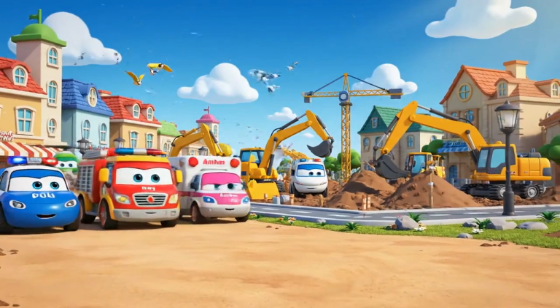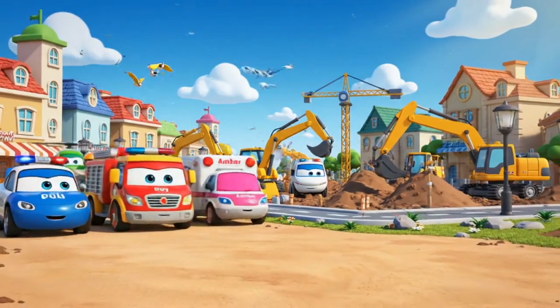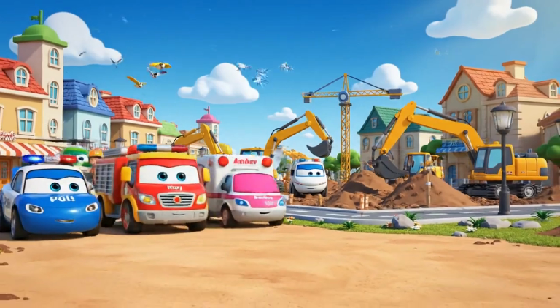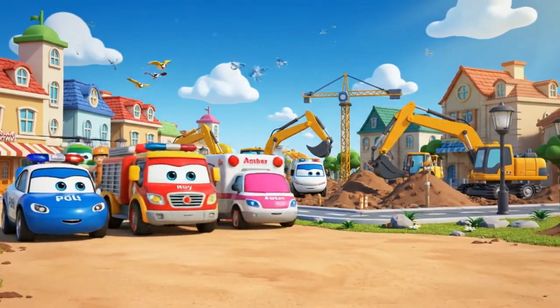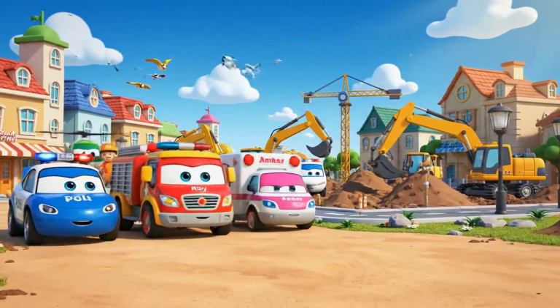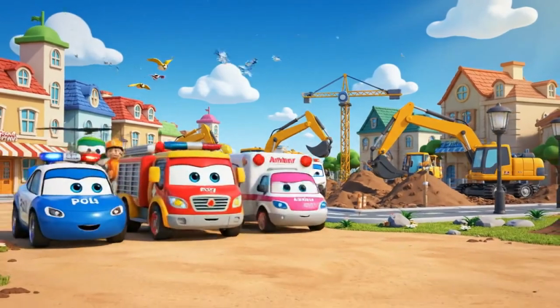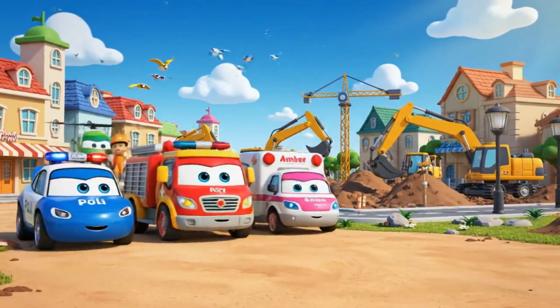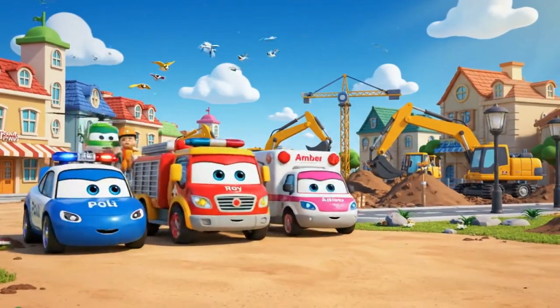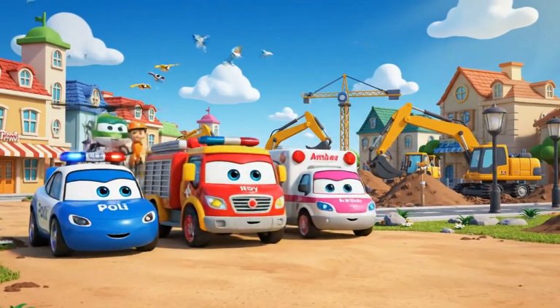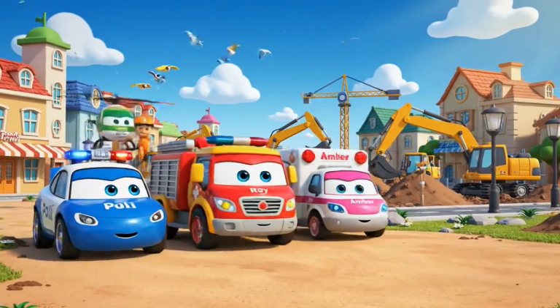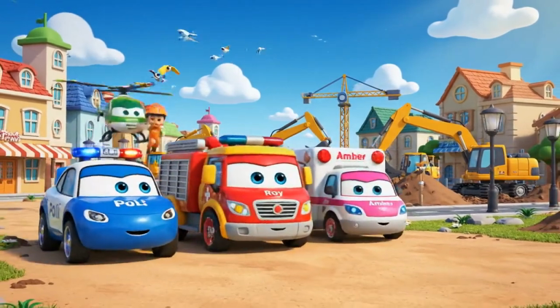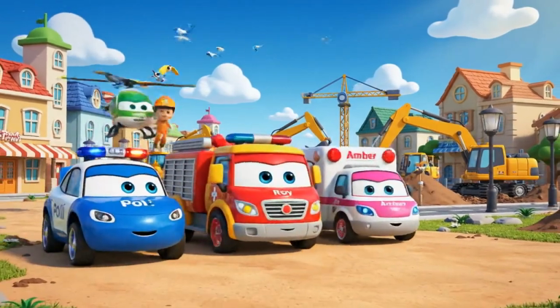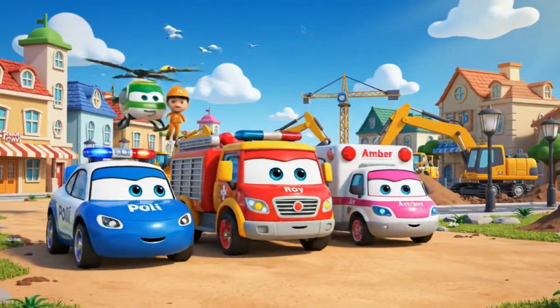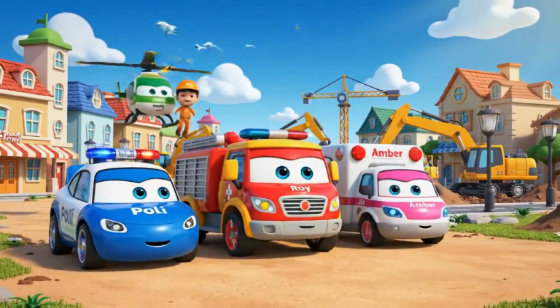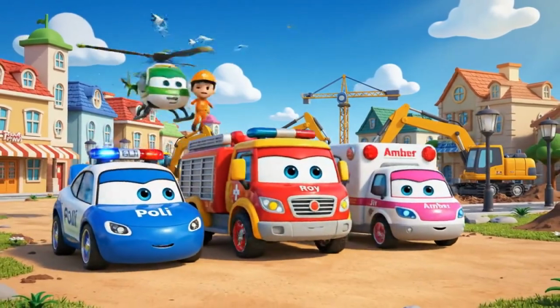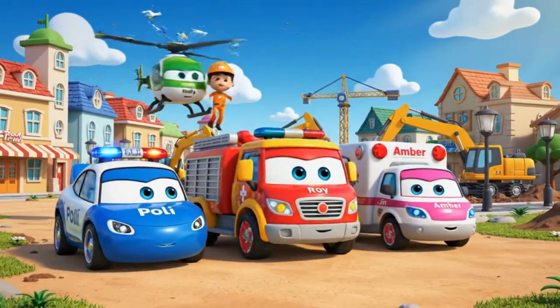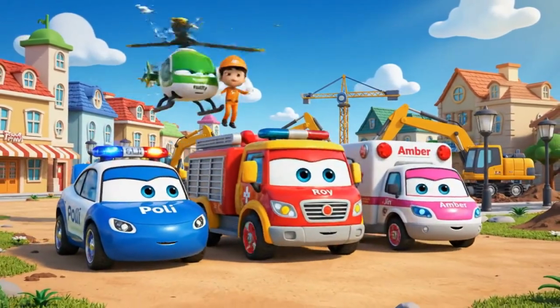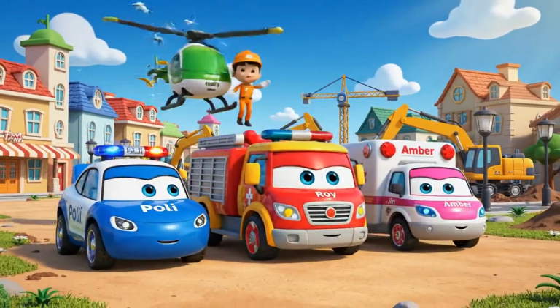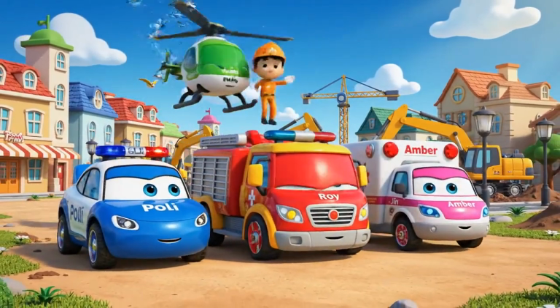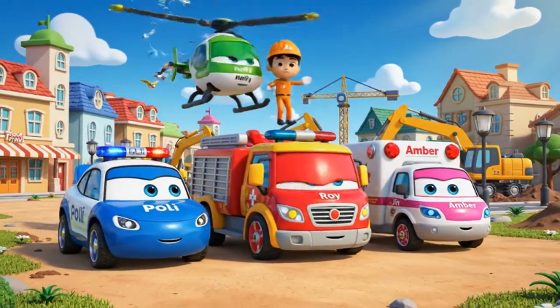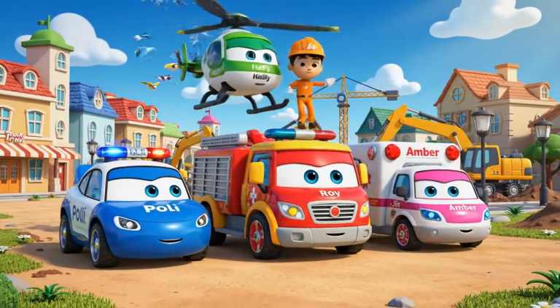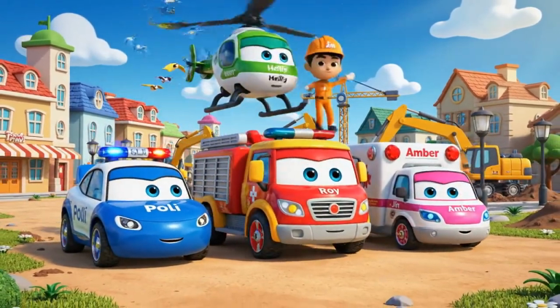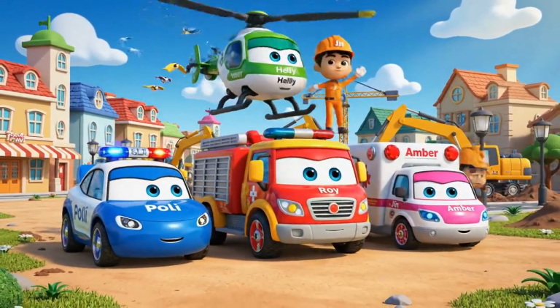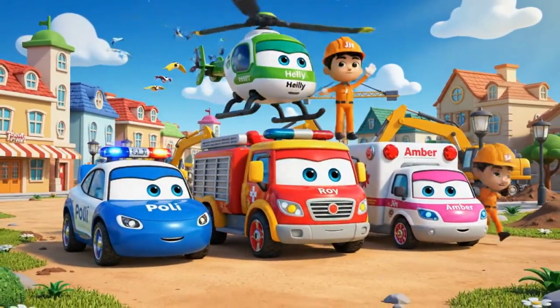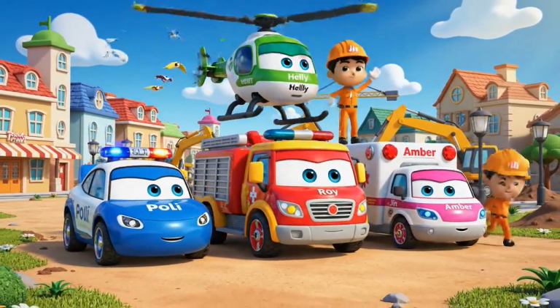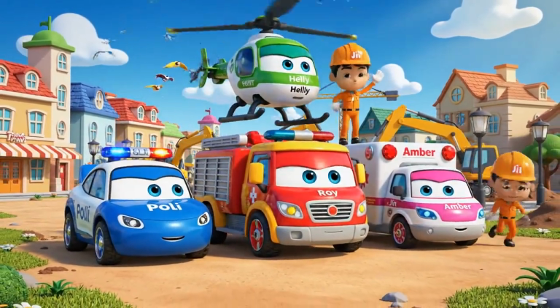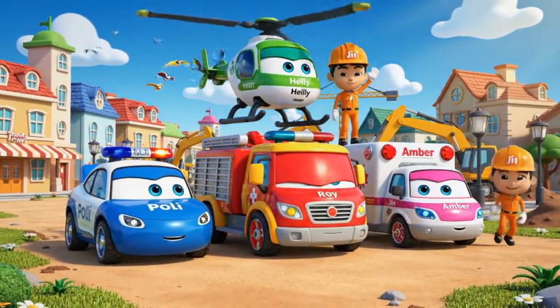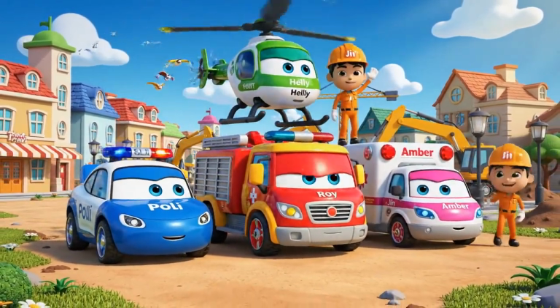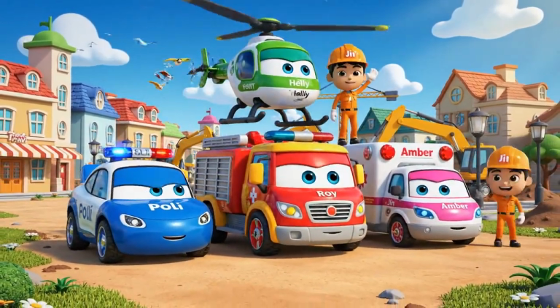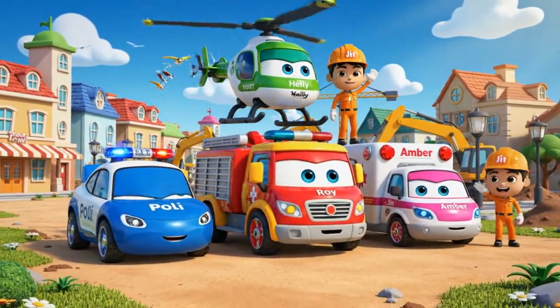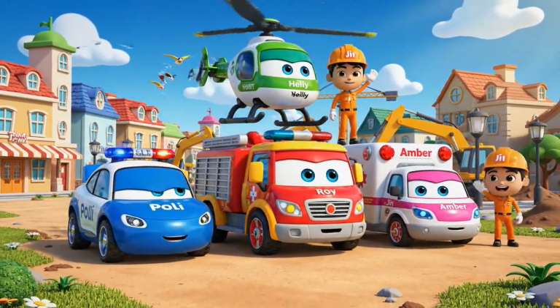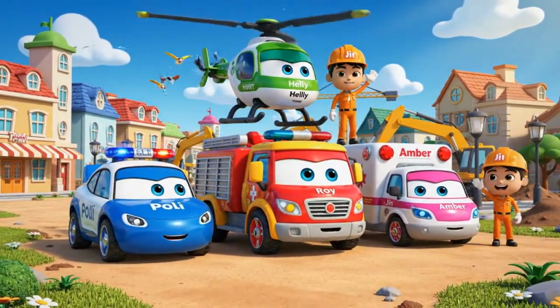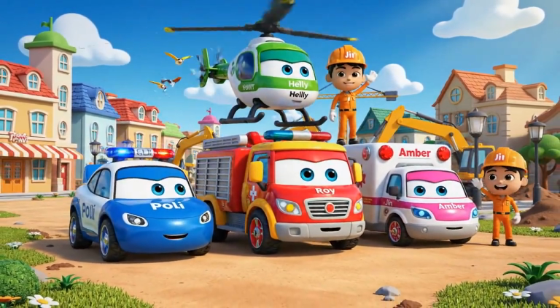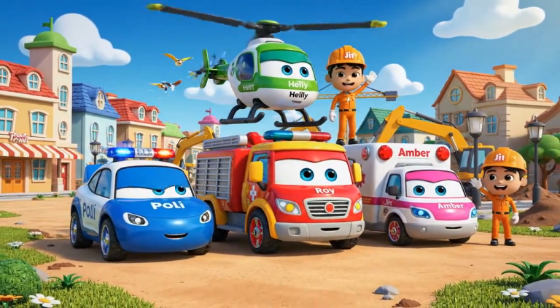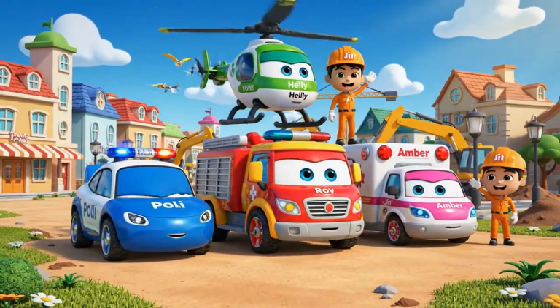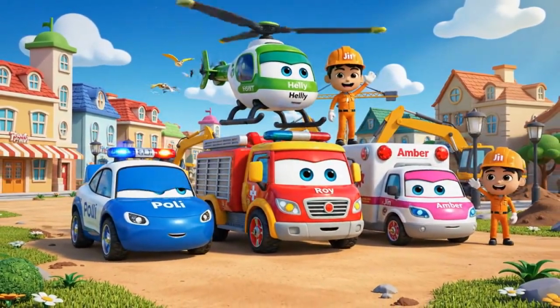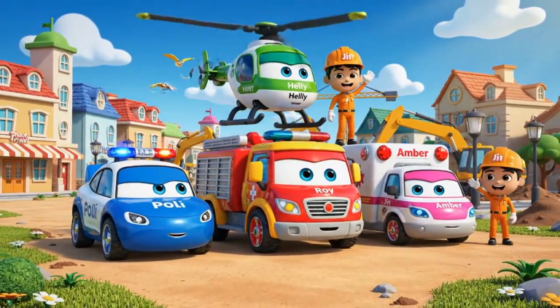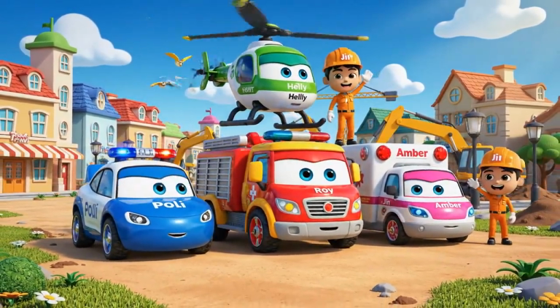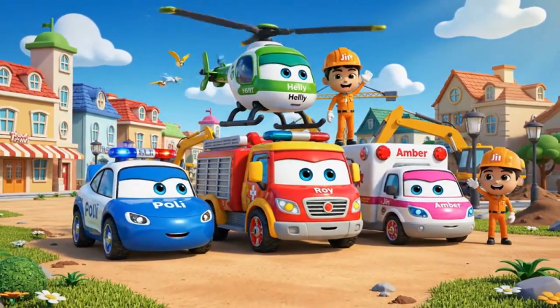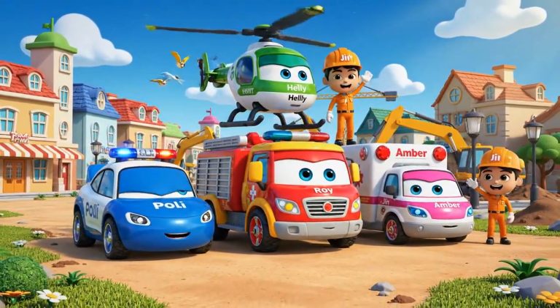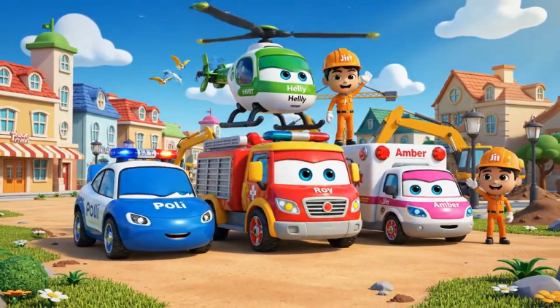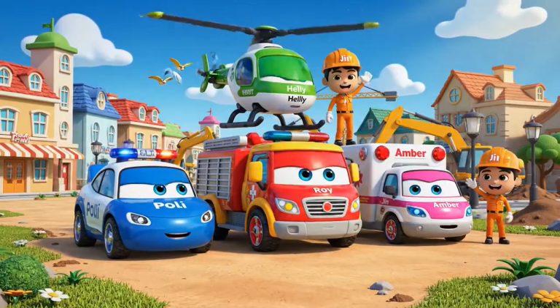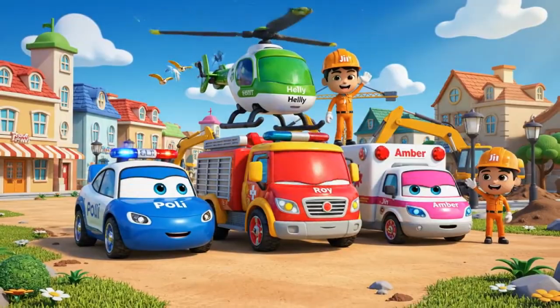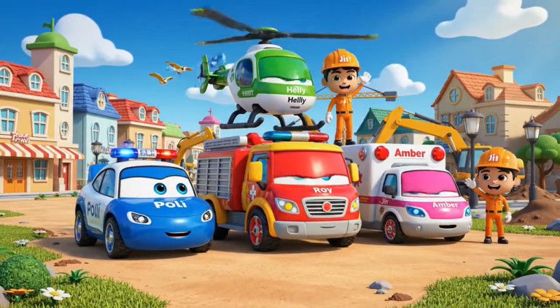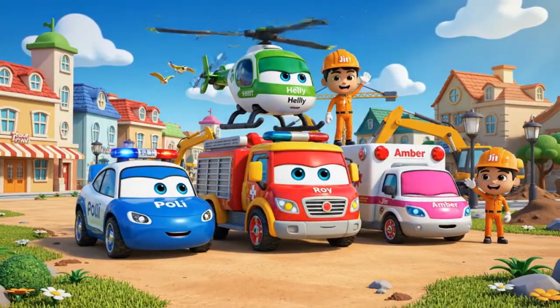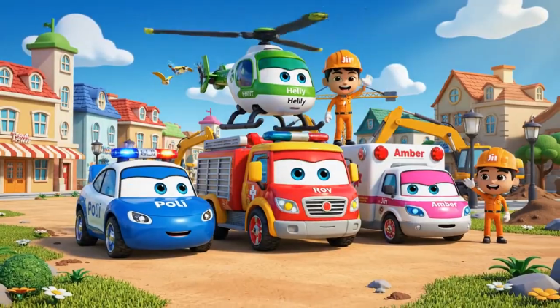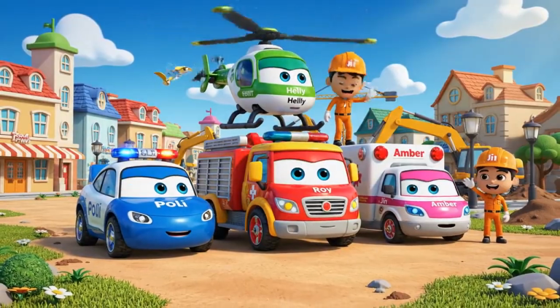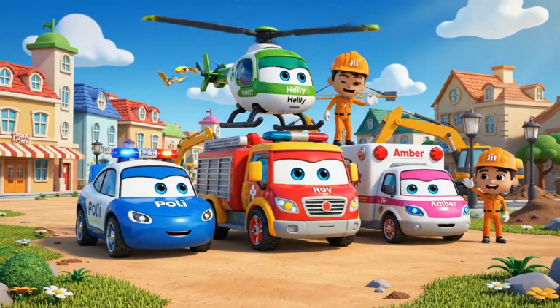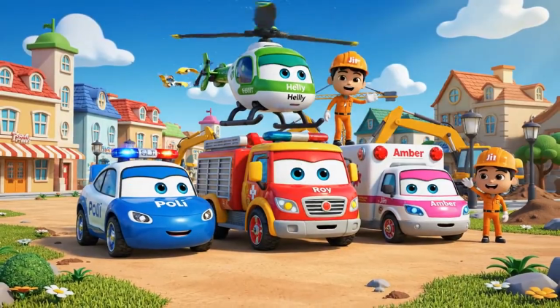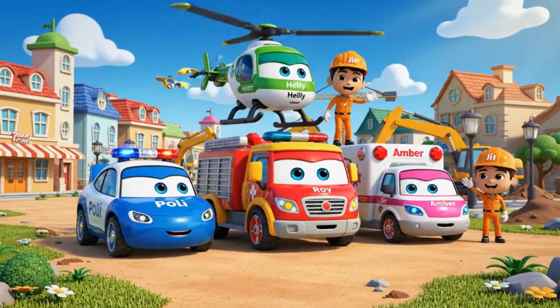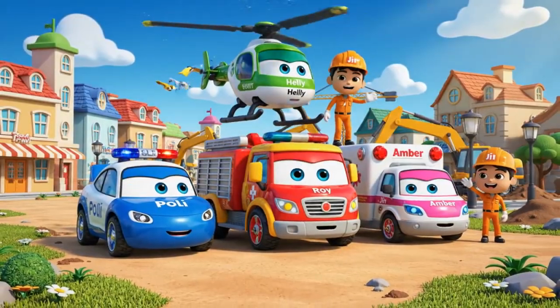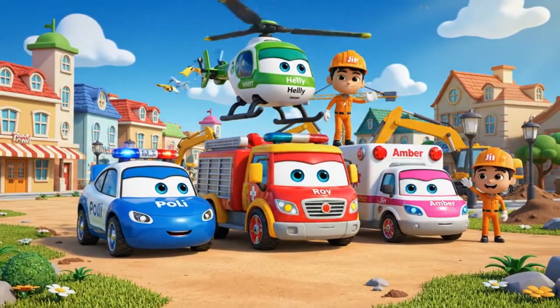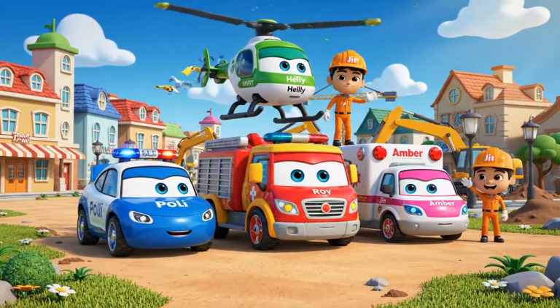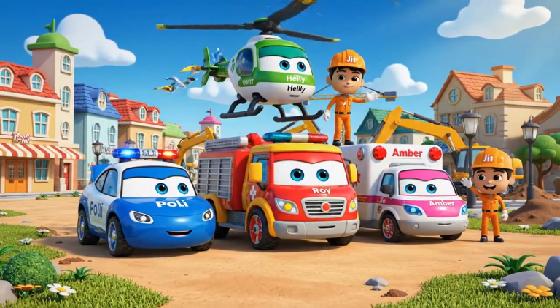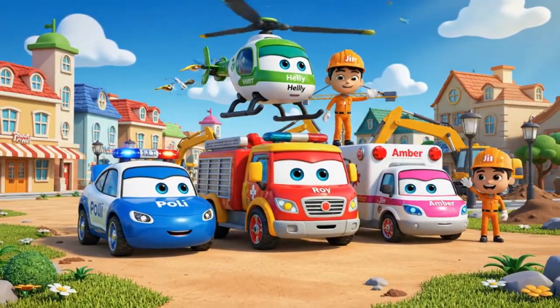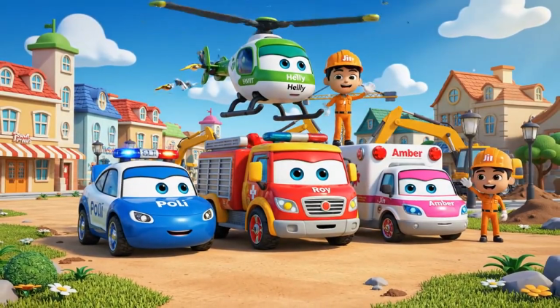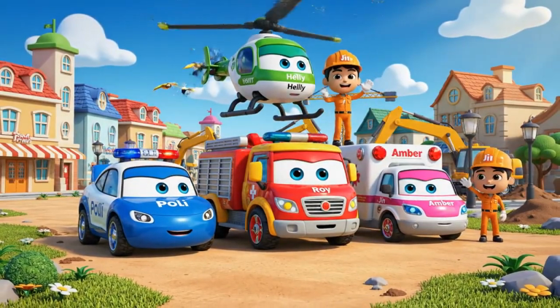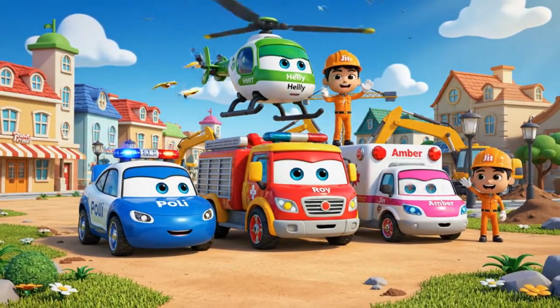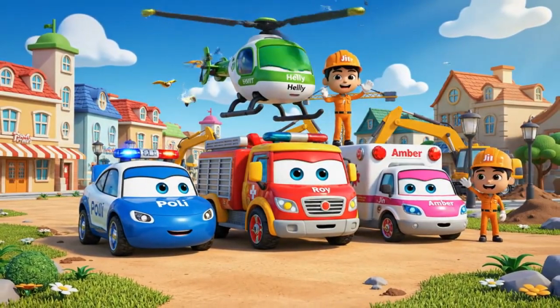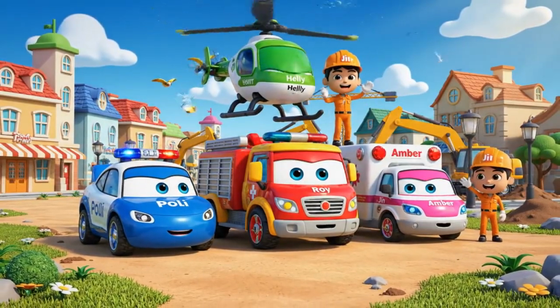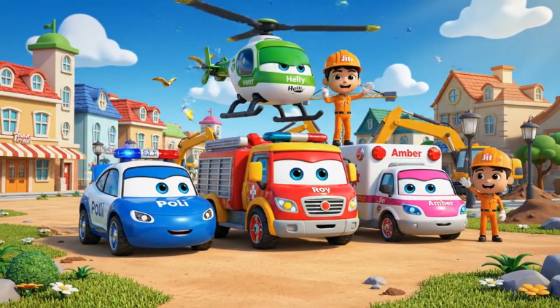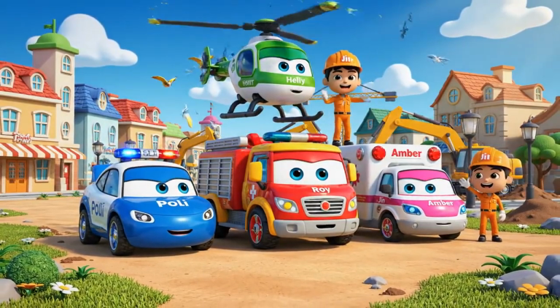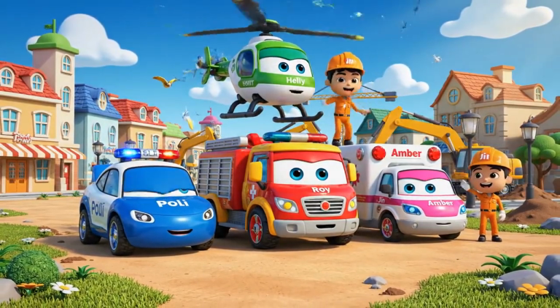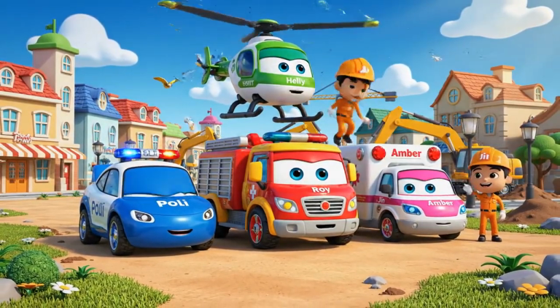Come on down to Broomstown, where the sun is always bright. Our rescue team is ready.